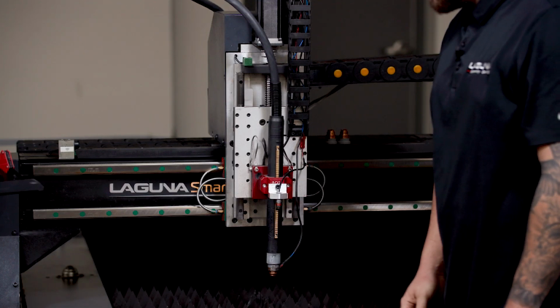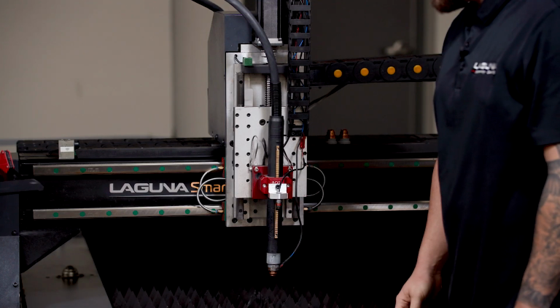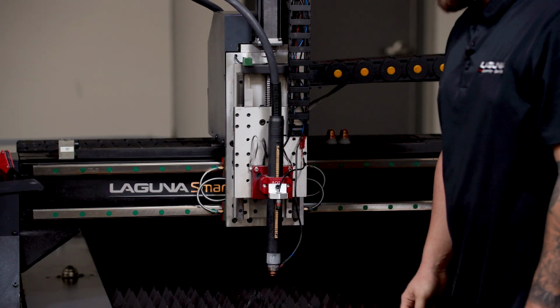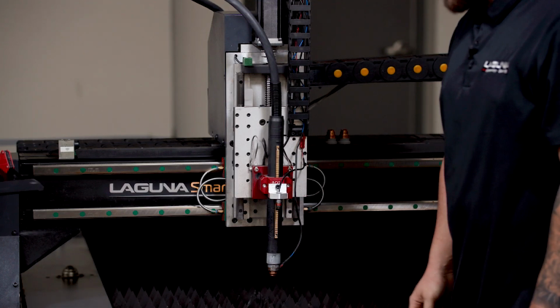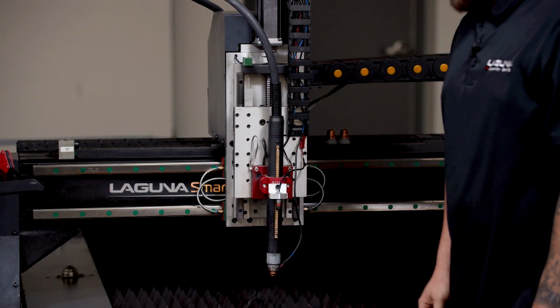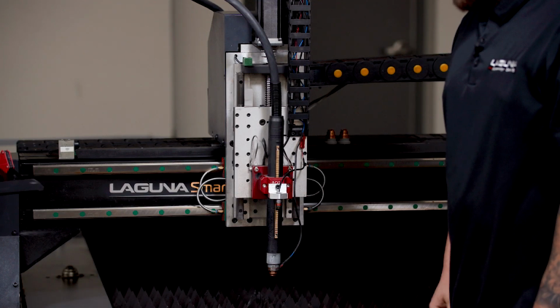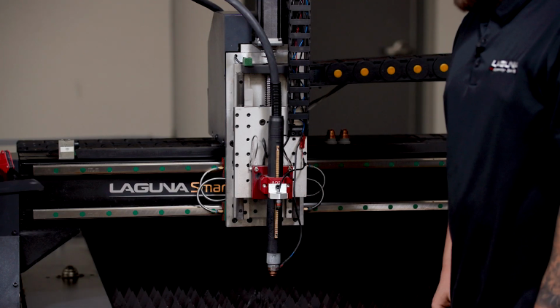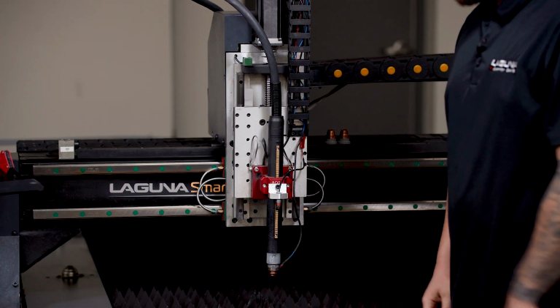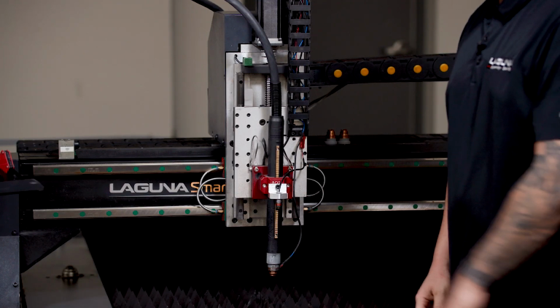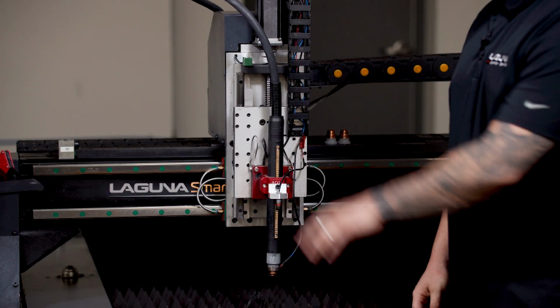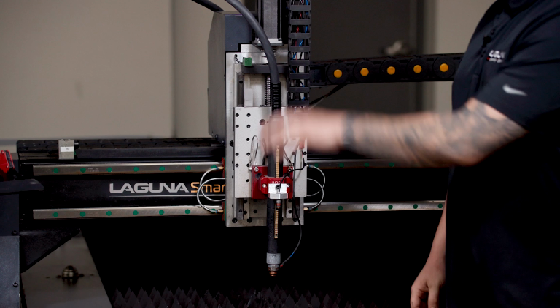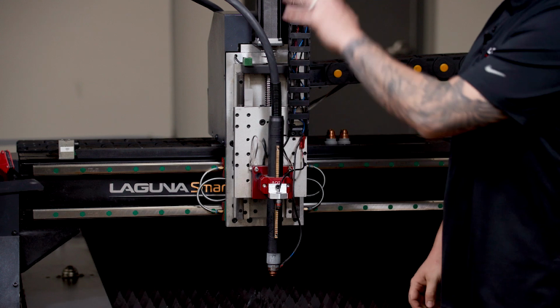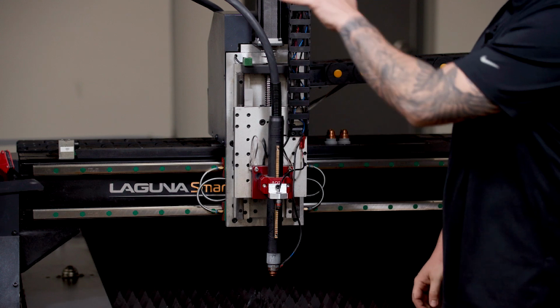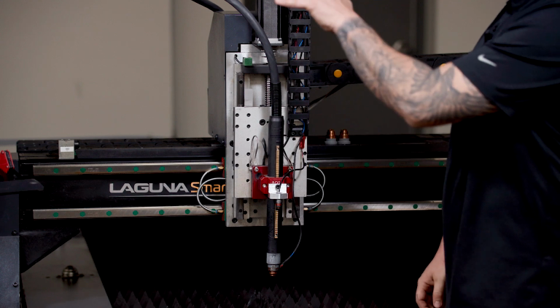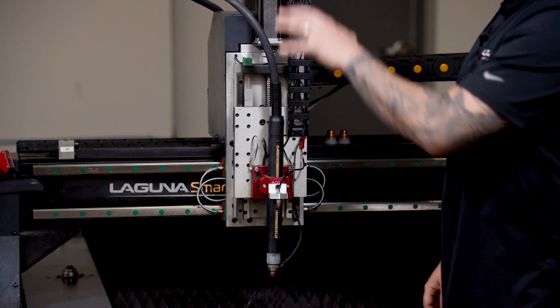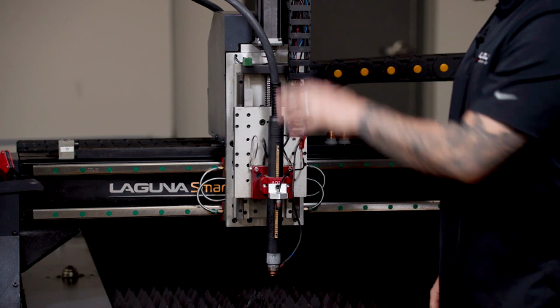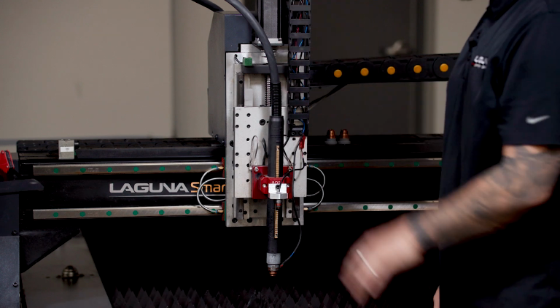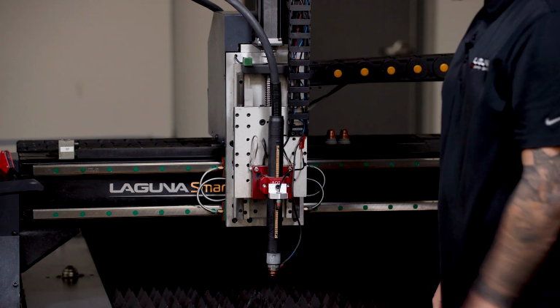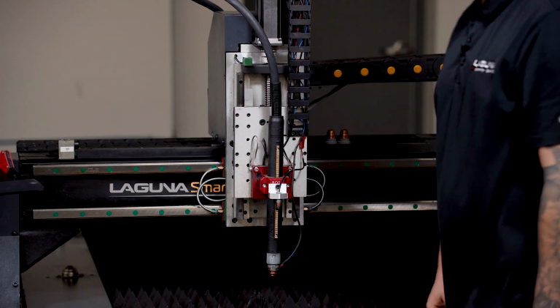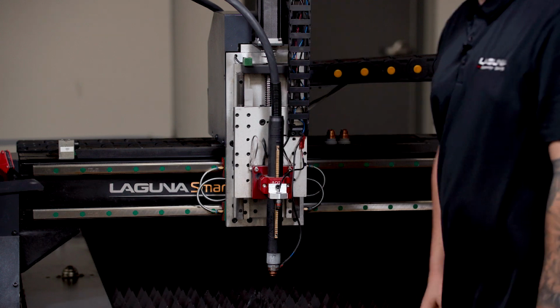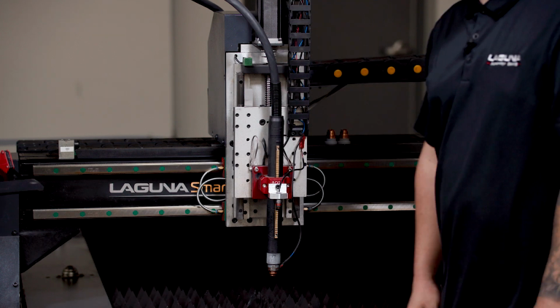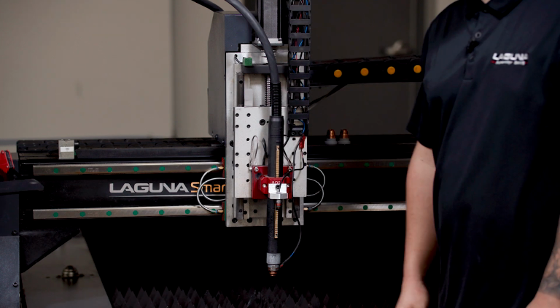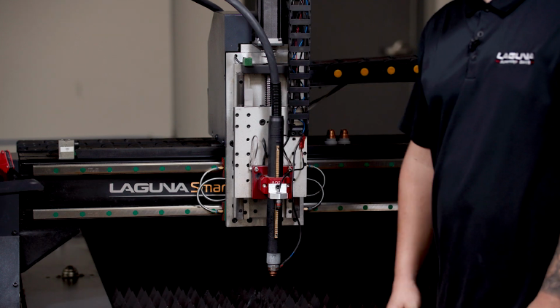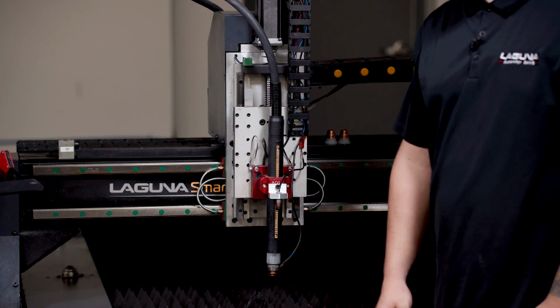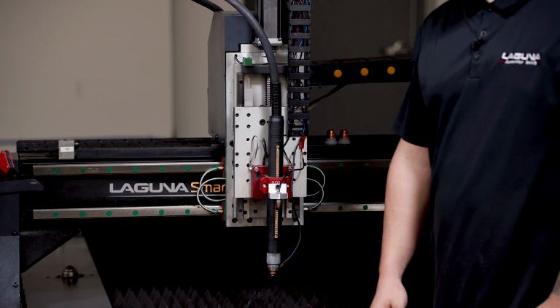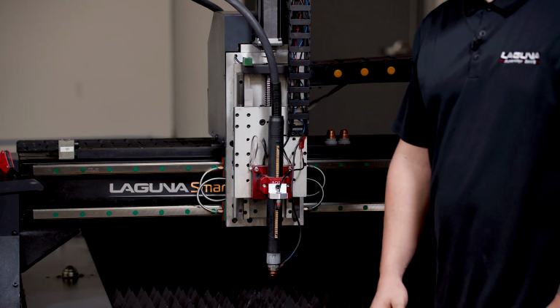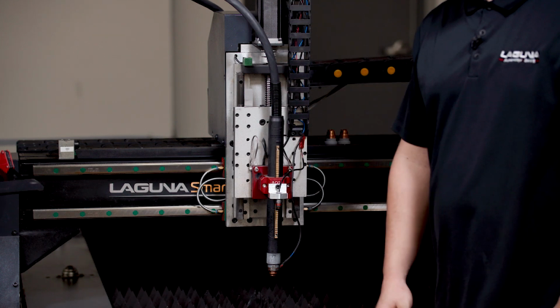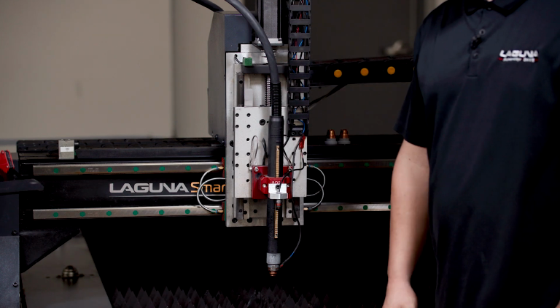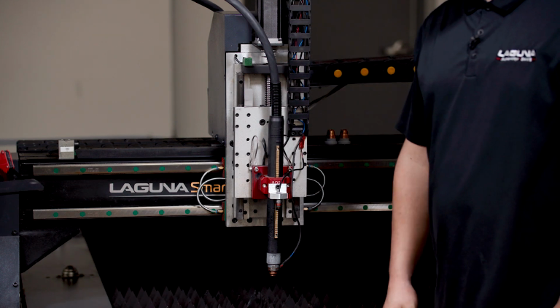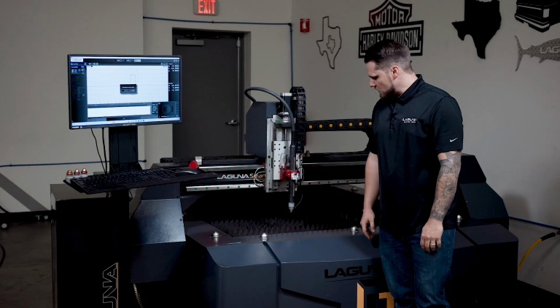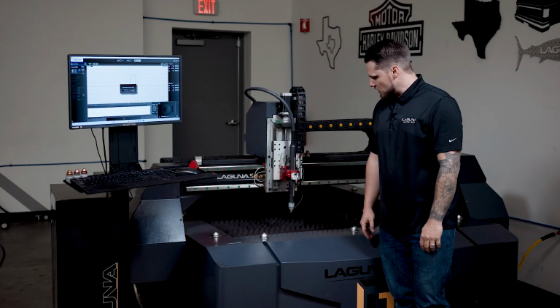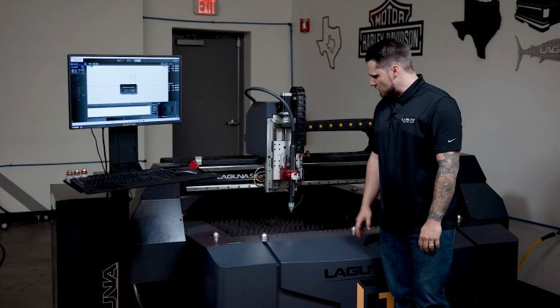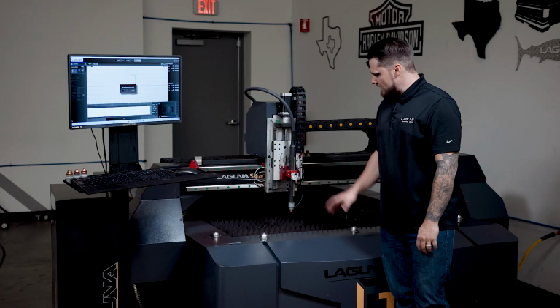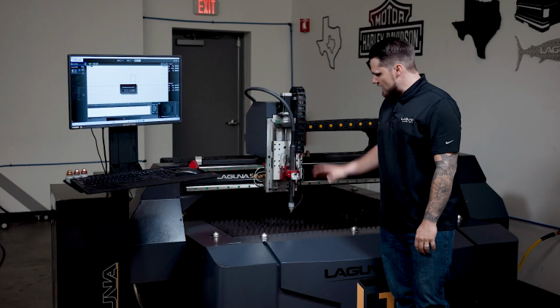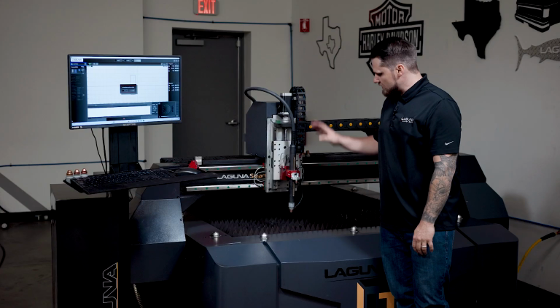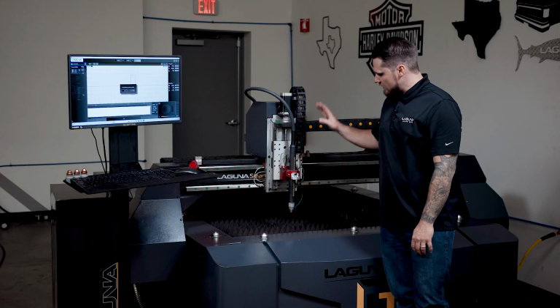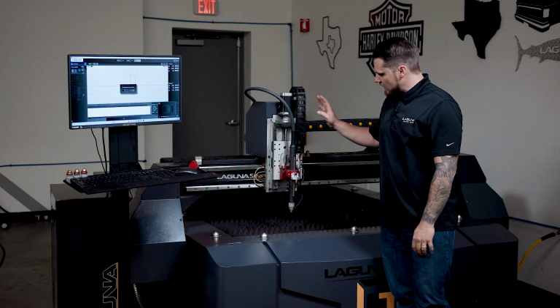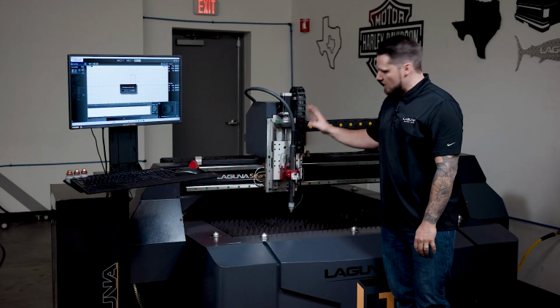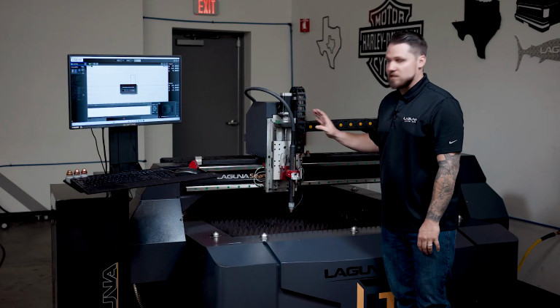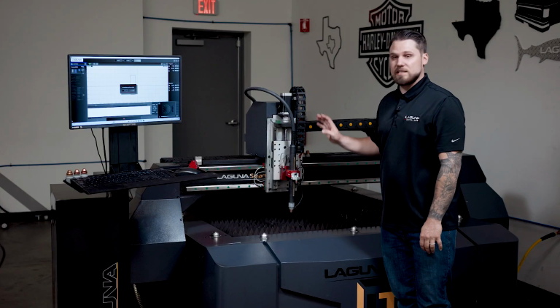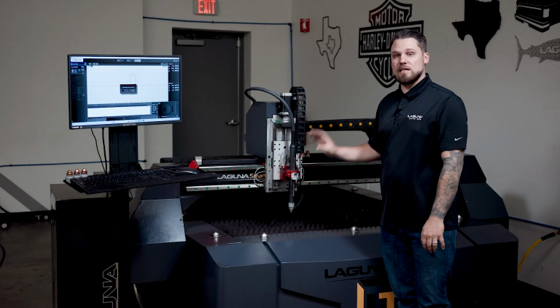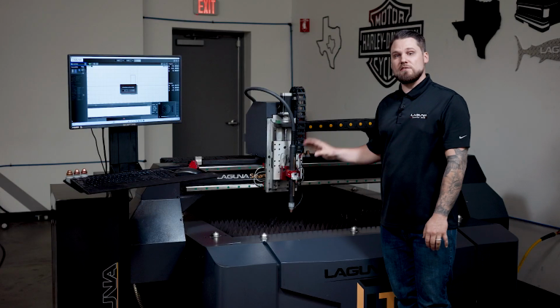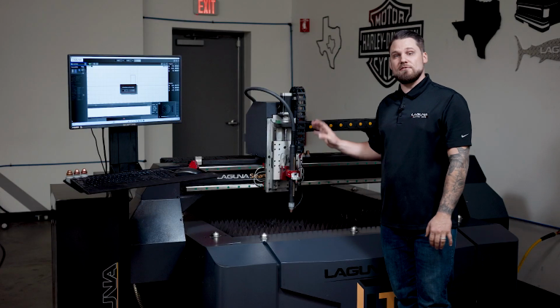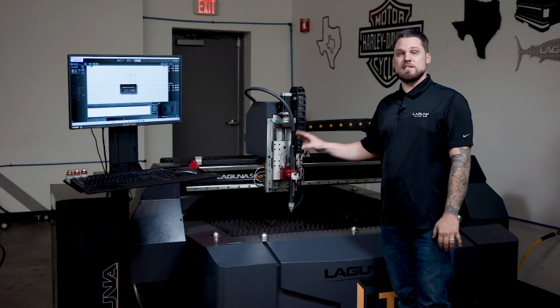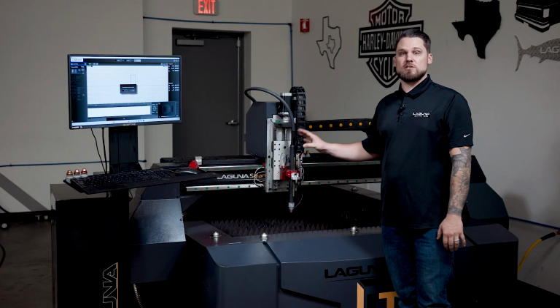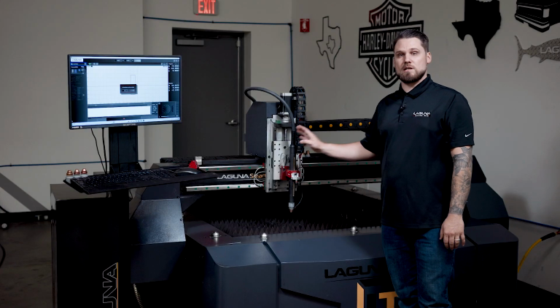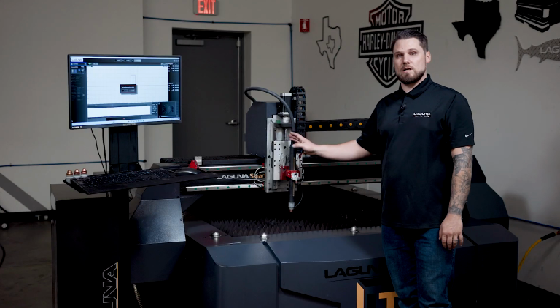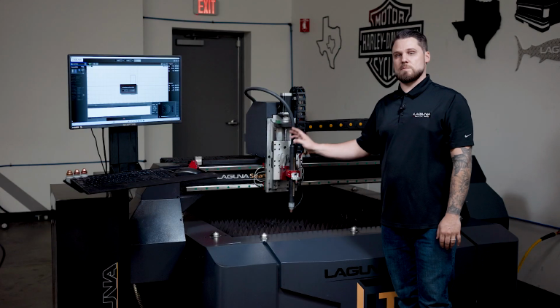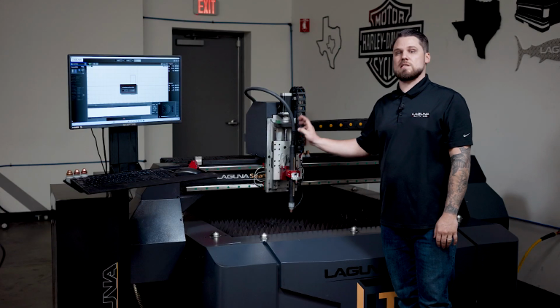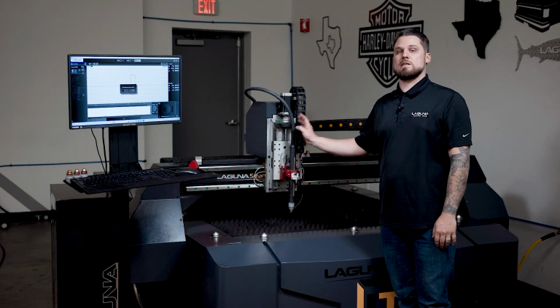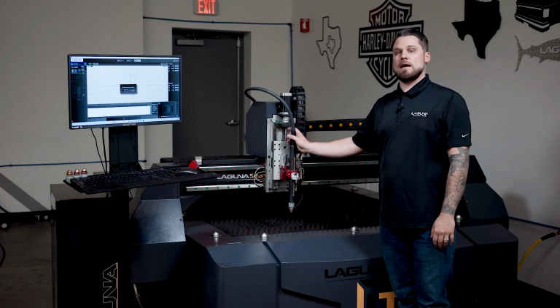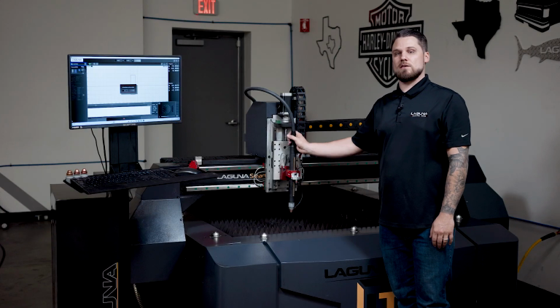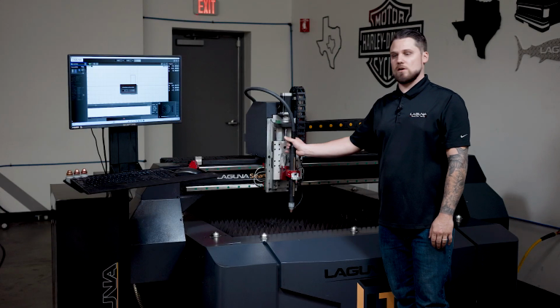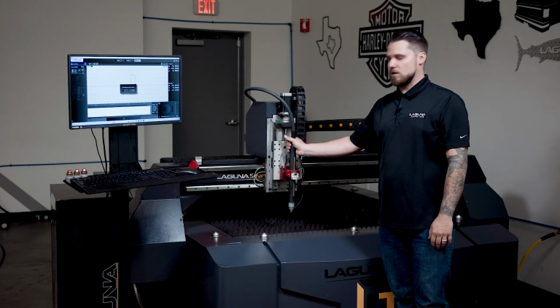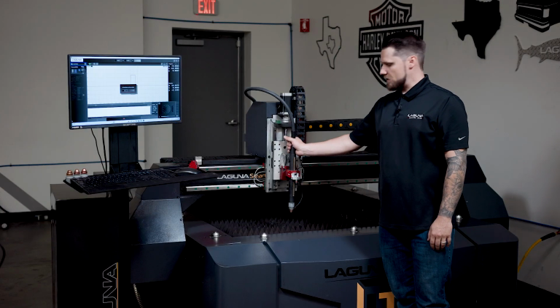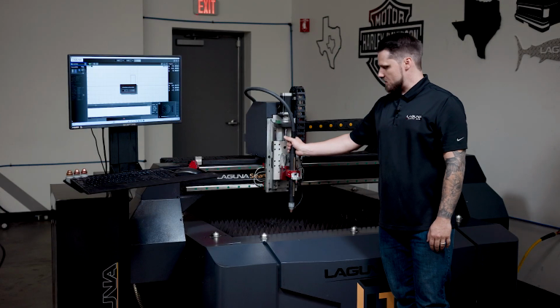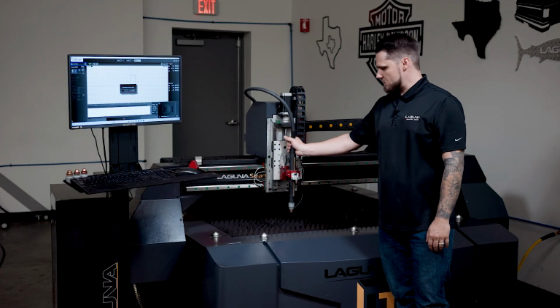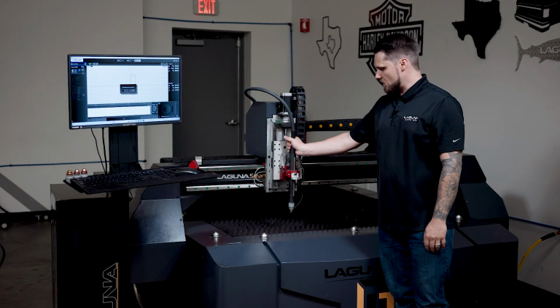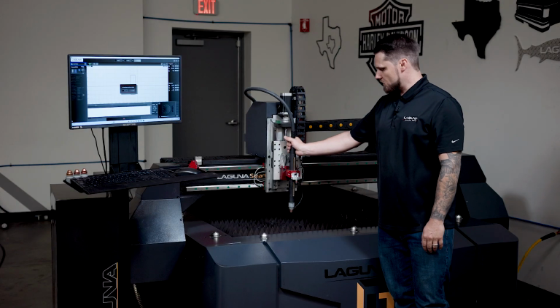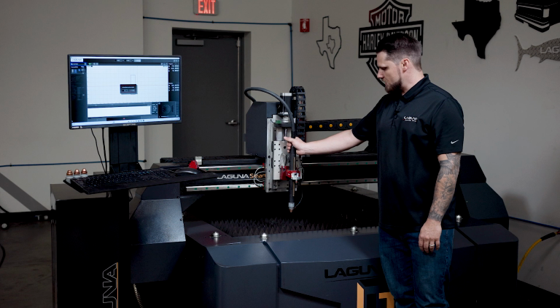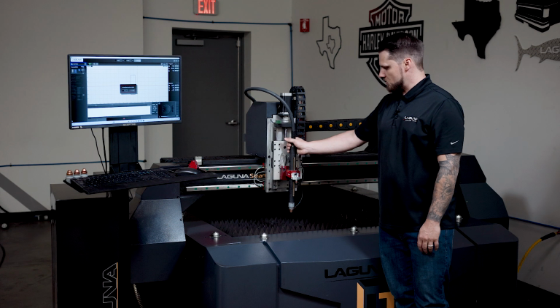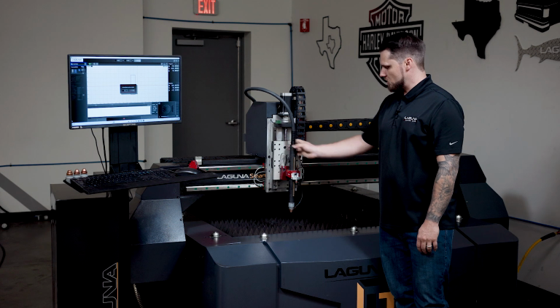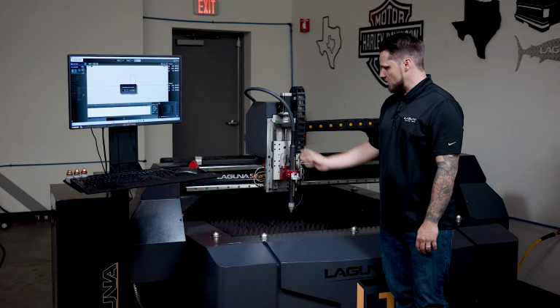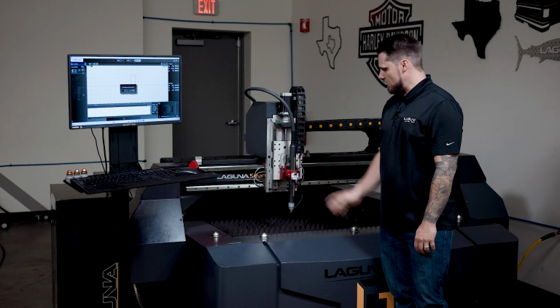You simply put it back, clear the alarm, and you're back to cutting — and that's a key feature that comes standard on this unit.